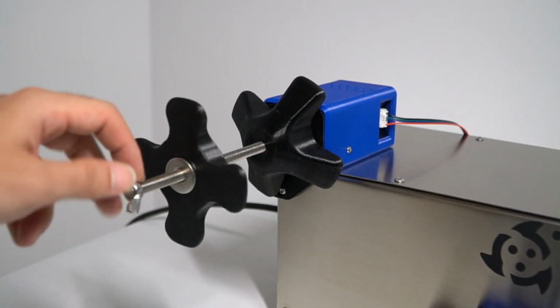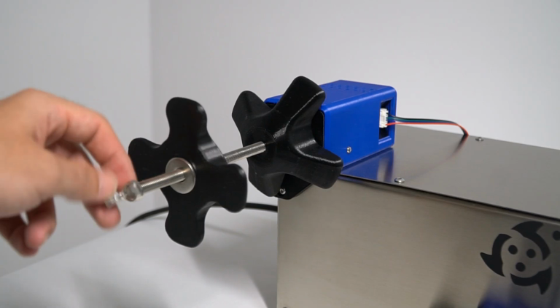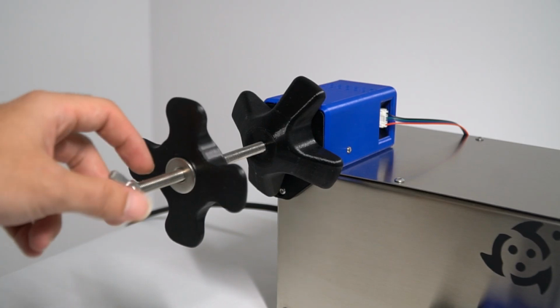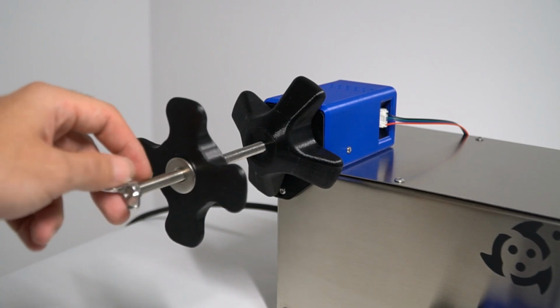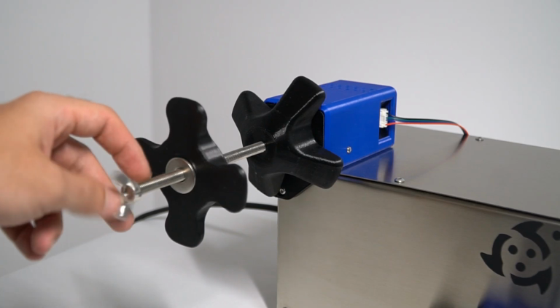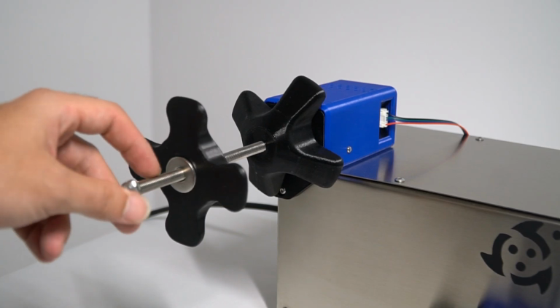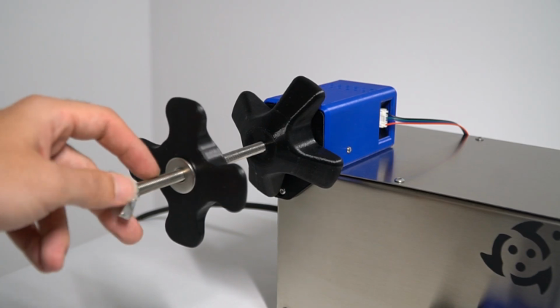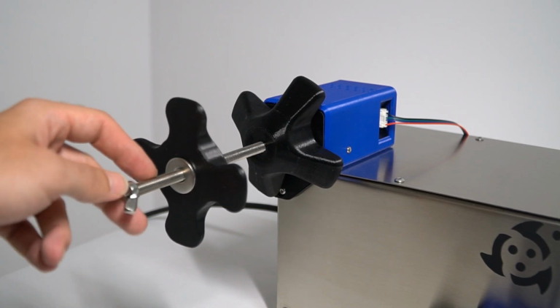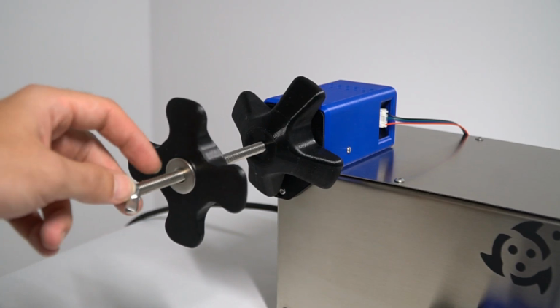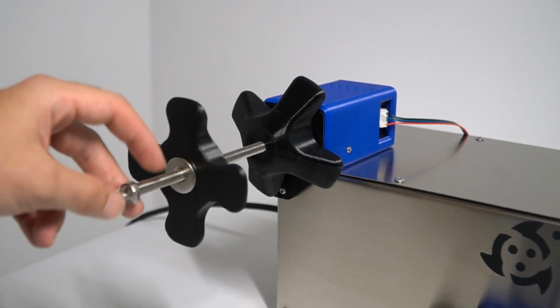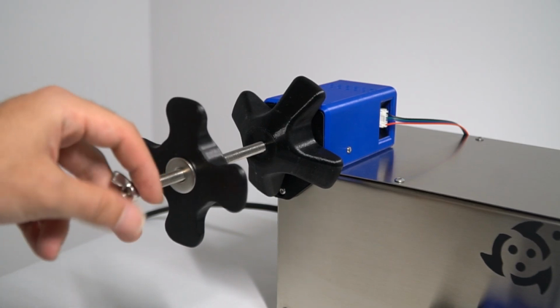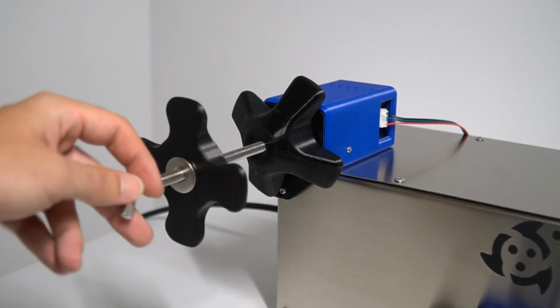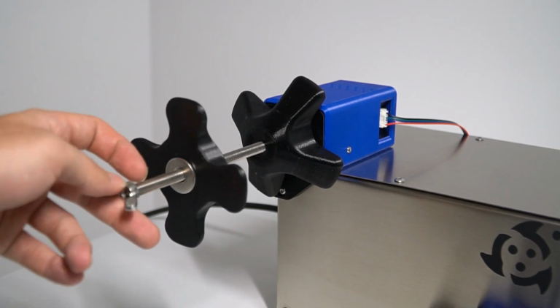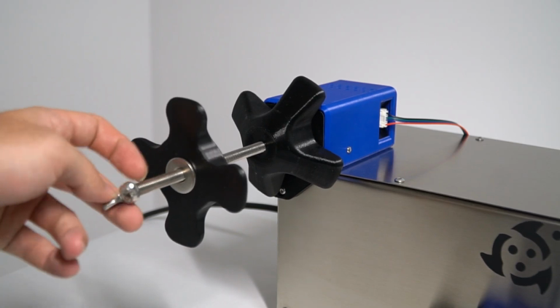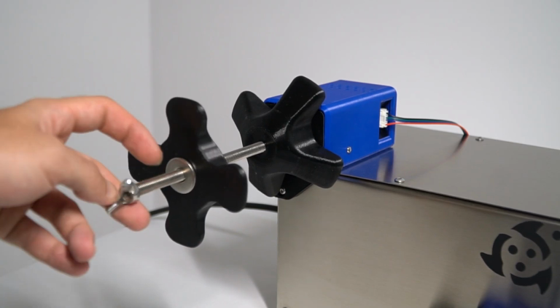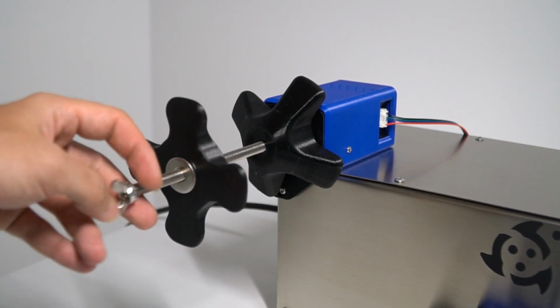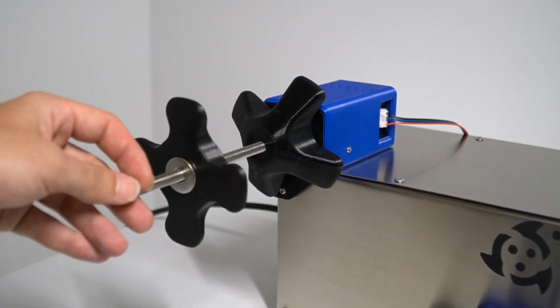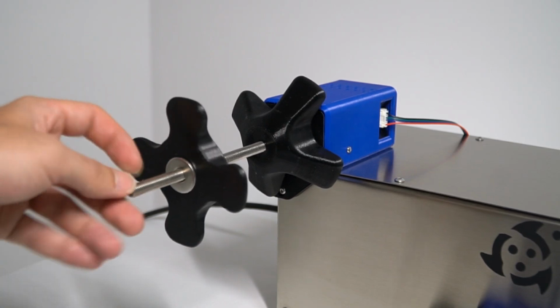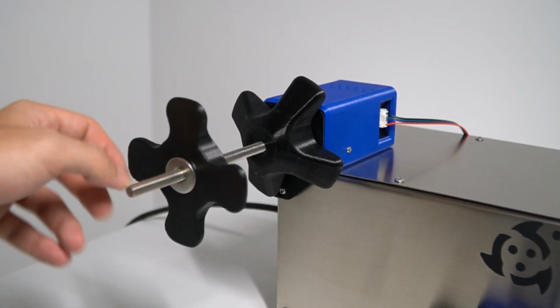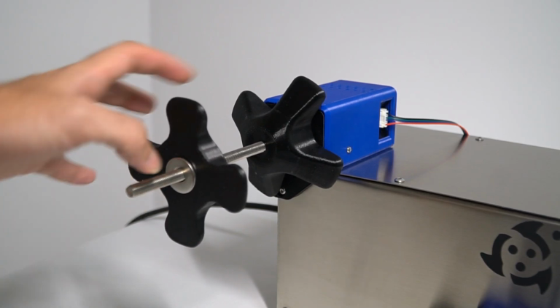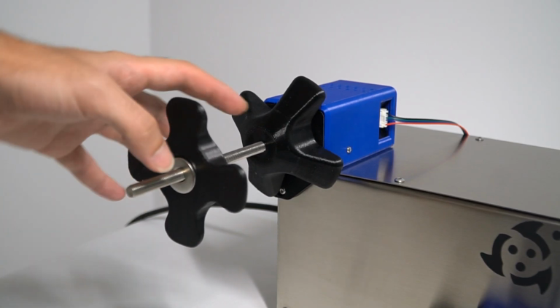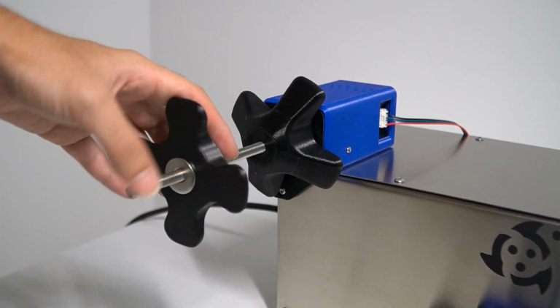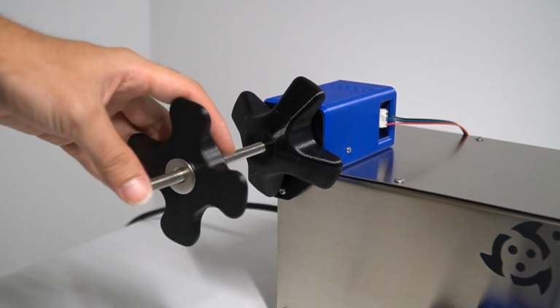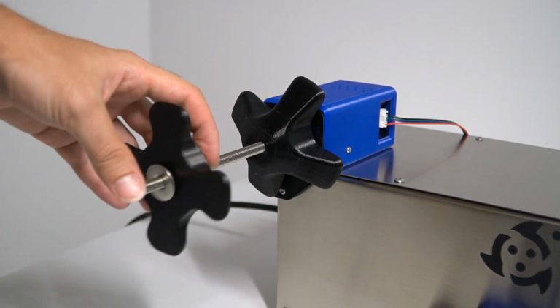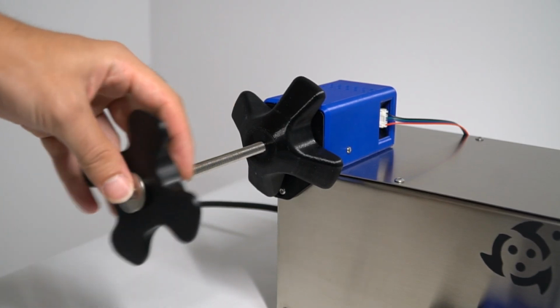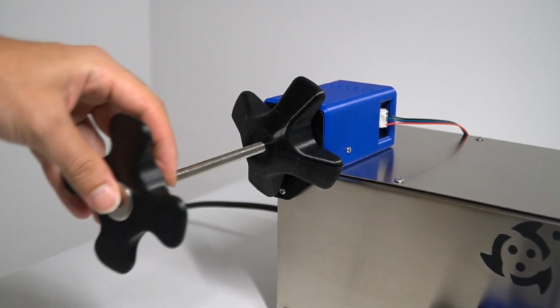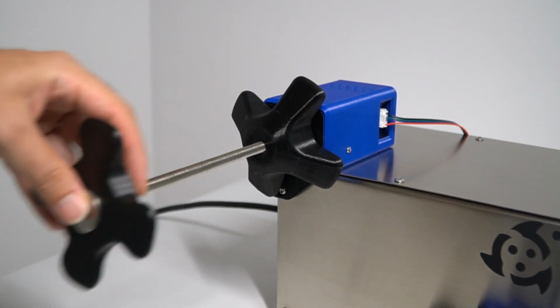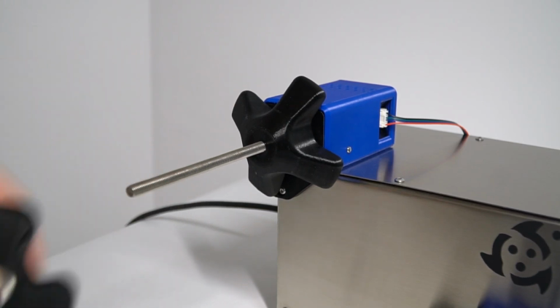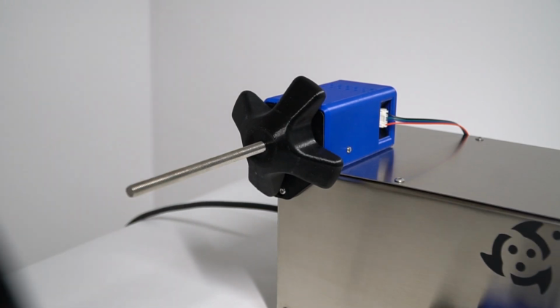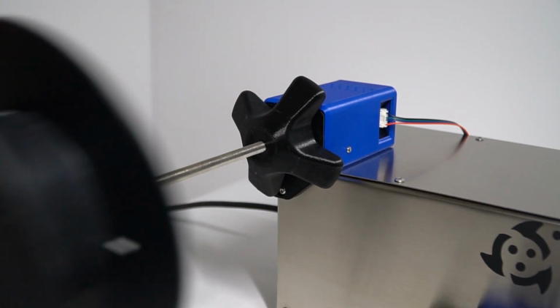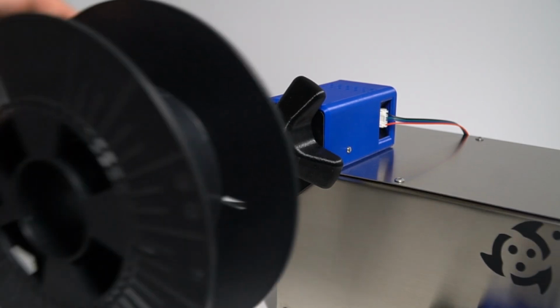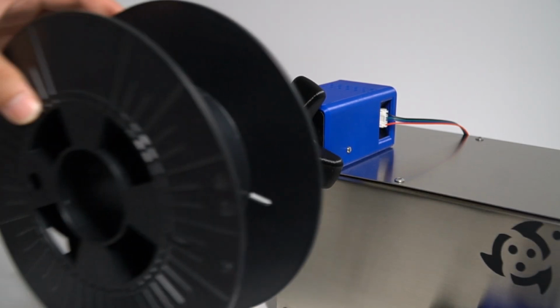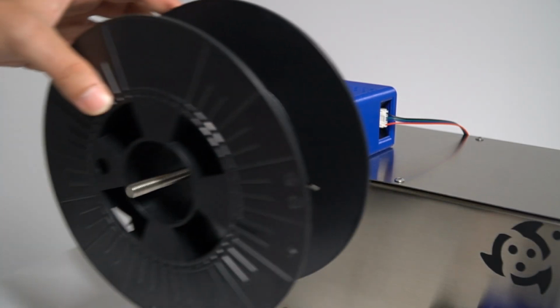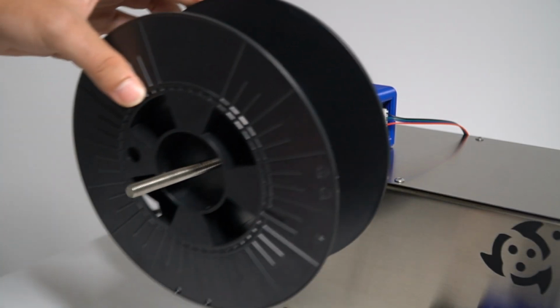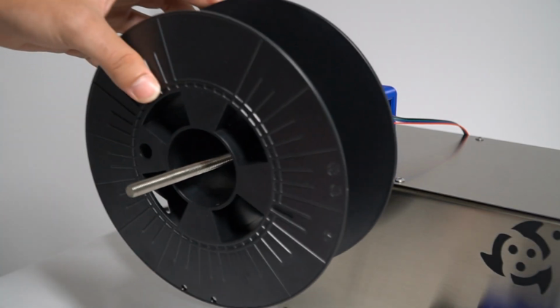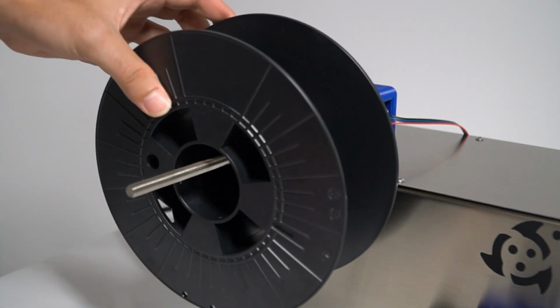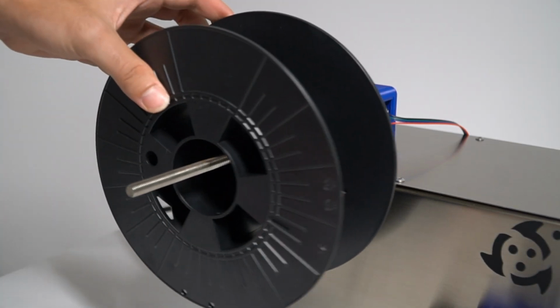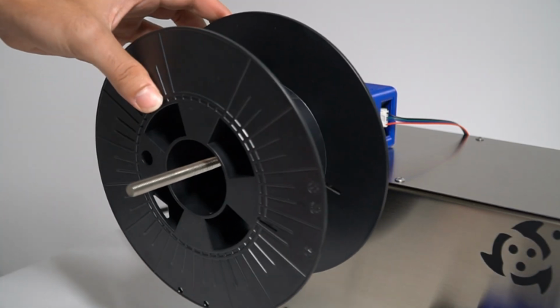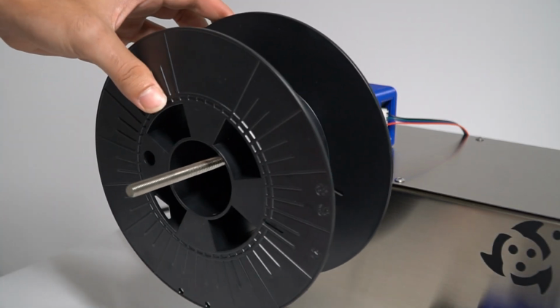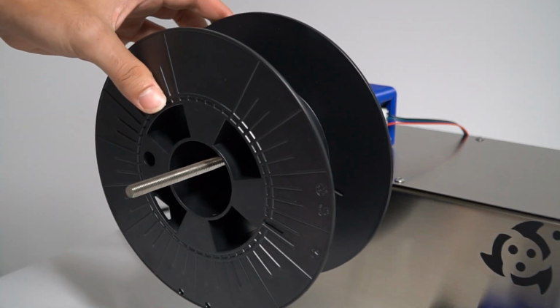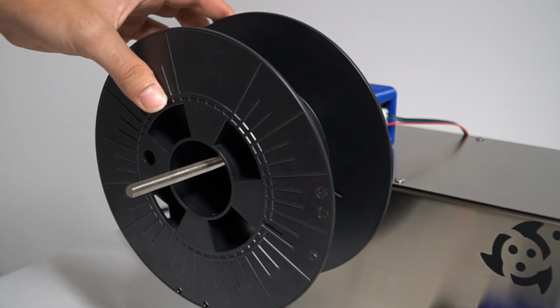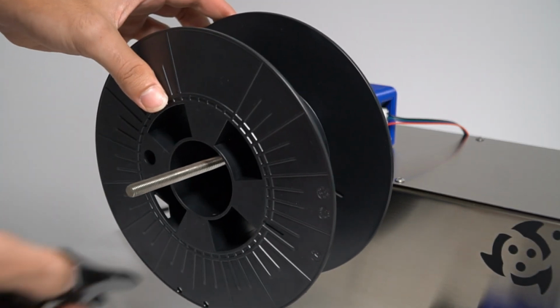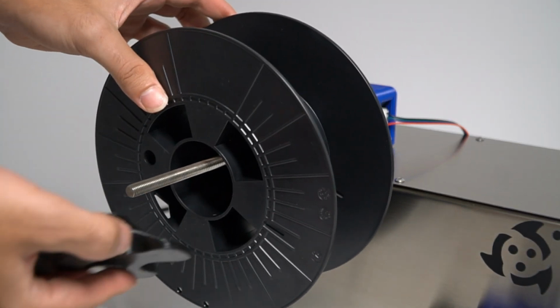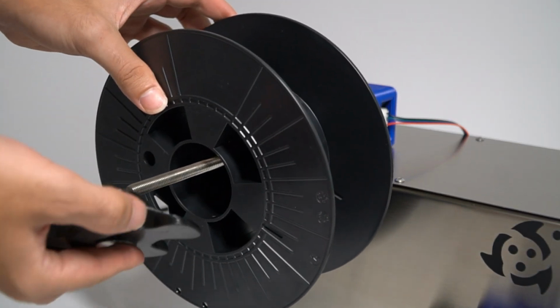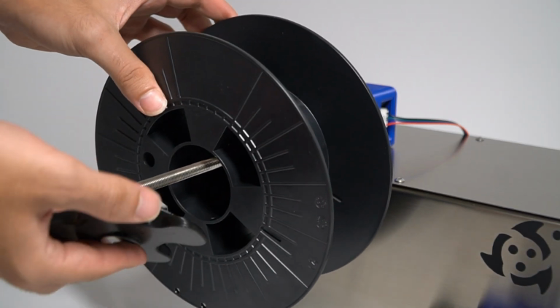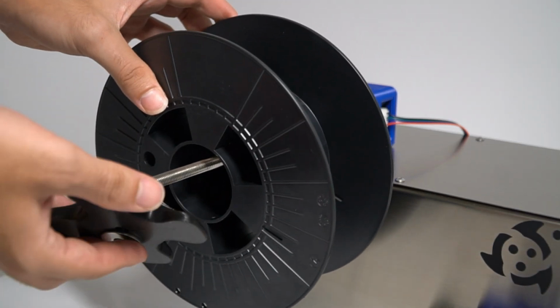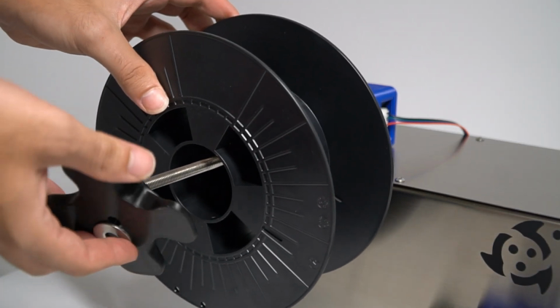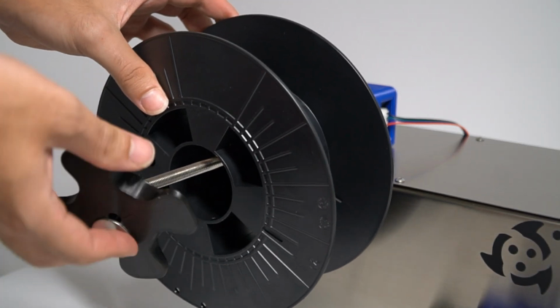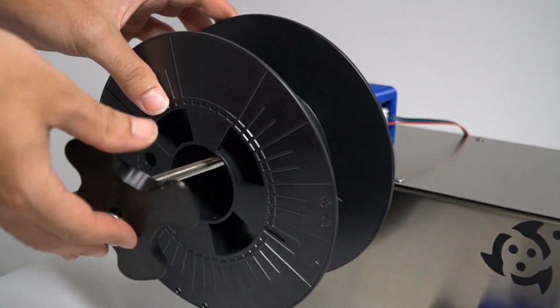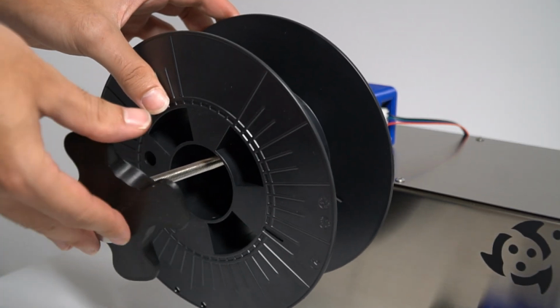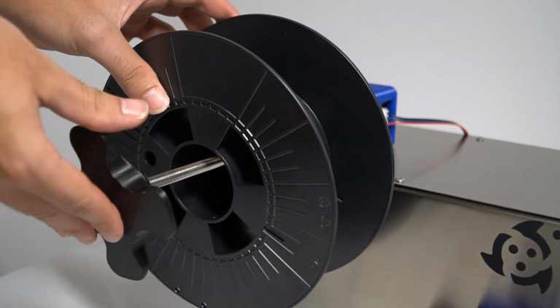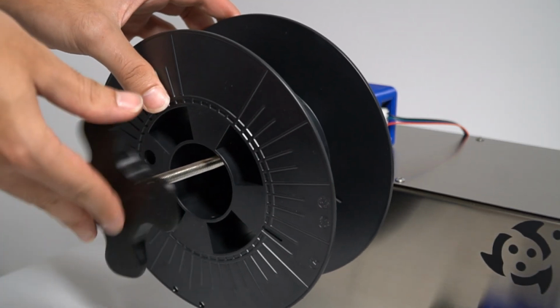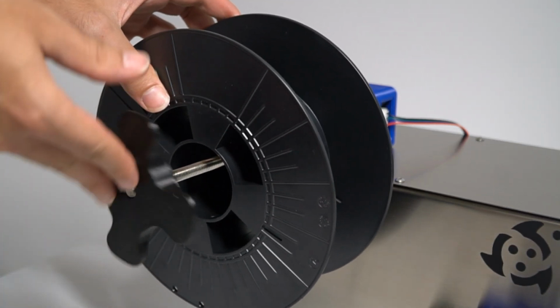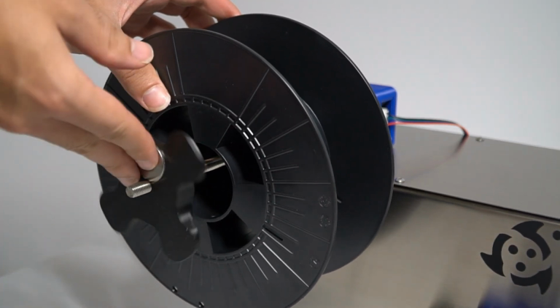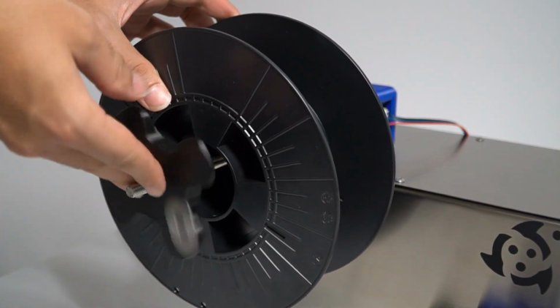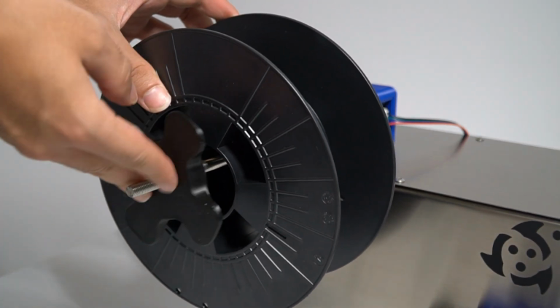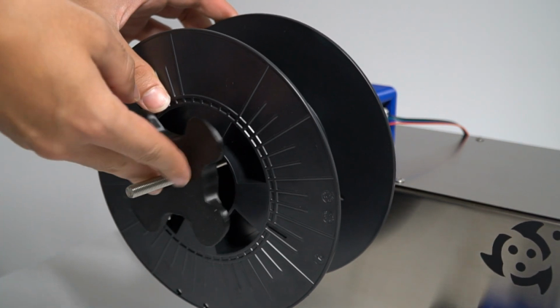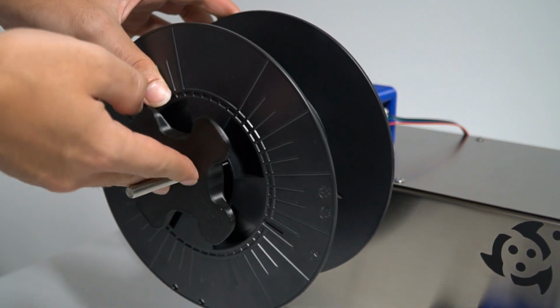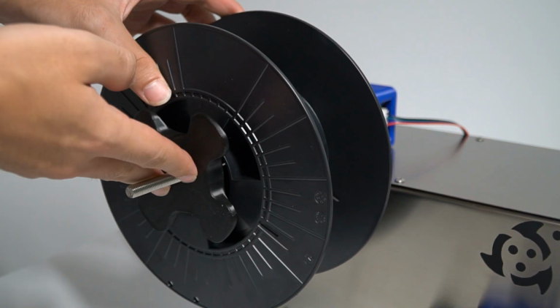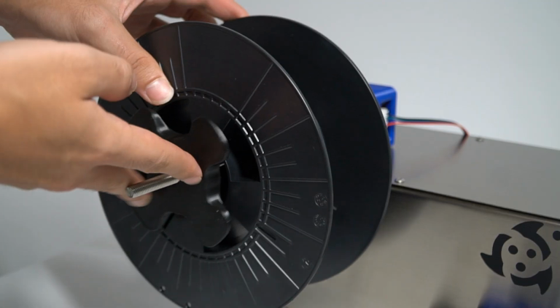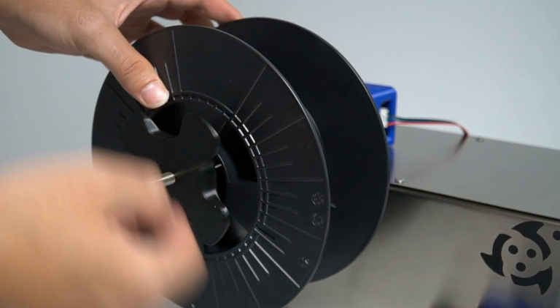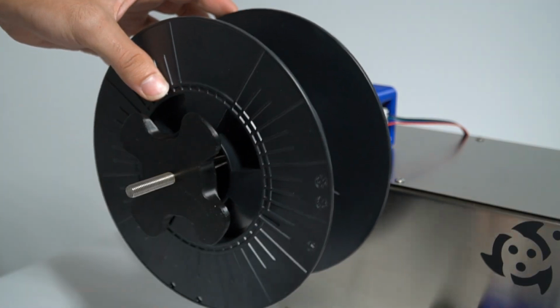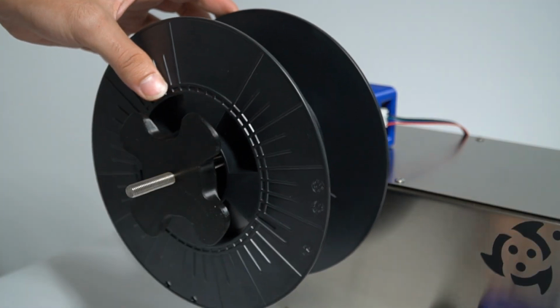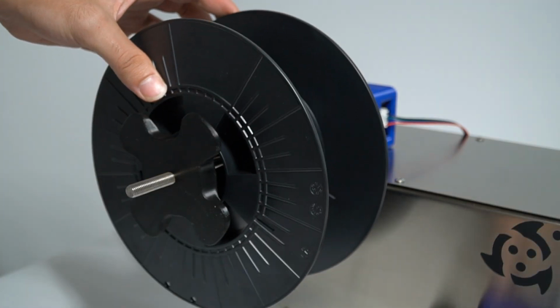Then just unscrew the winder and make sure the spool stays parallel to the filament guide, obtaining better filament winding.